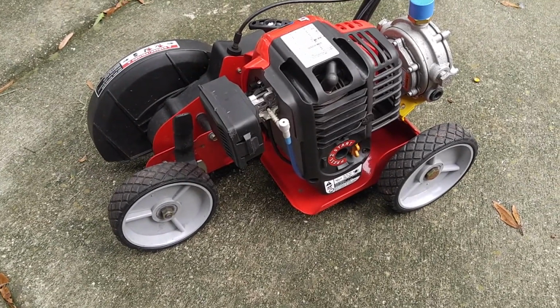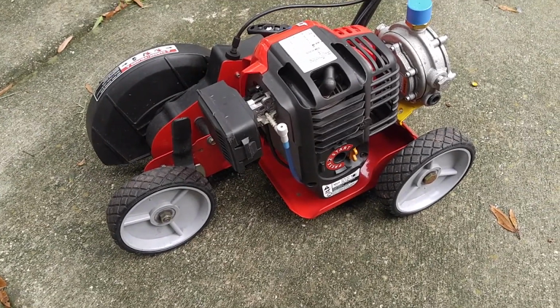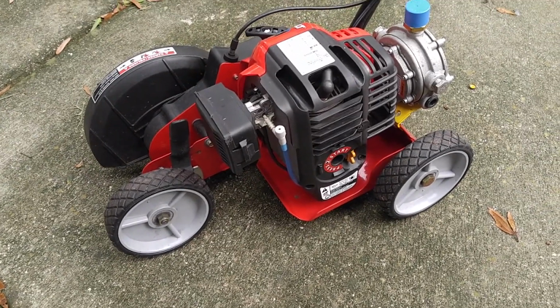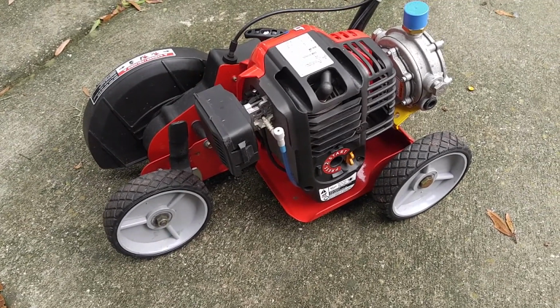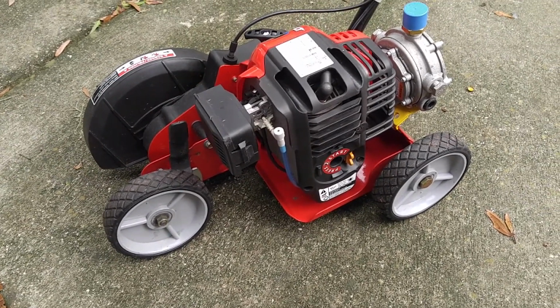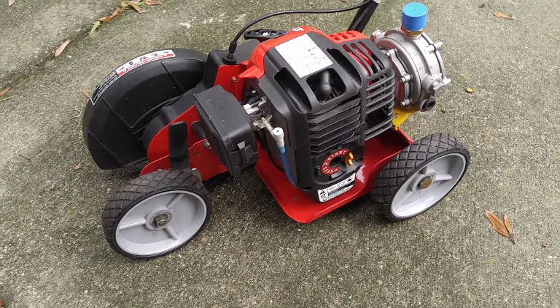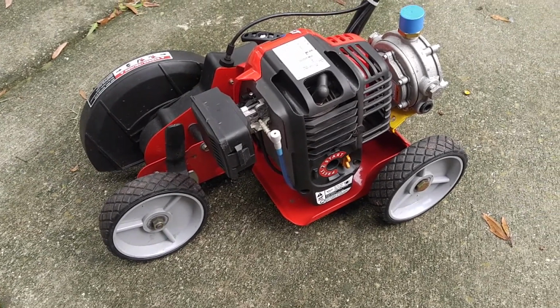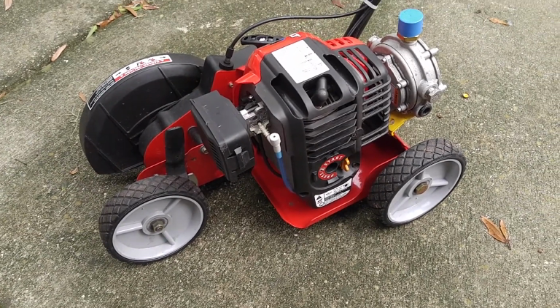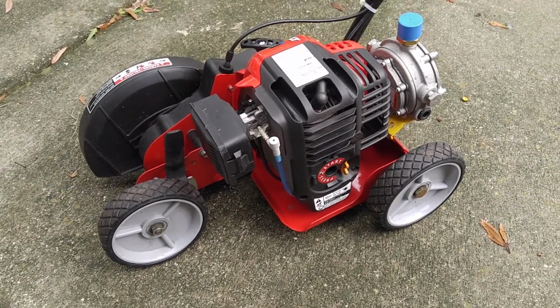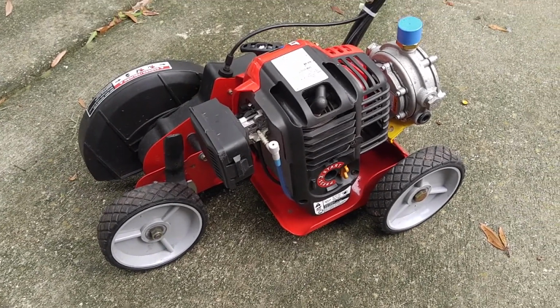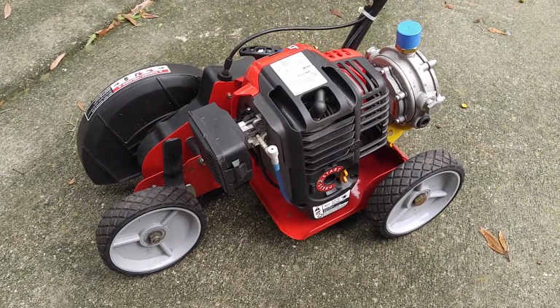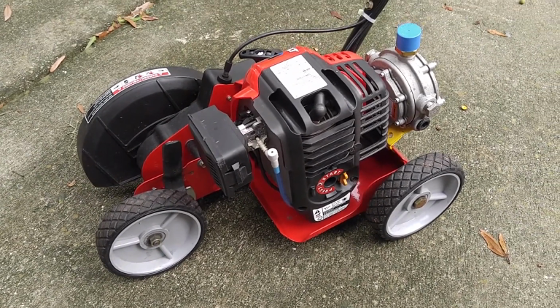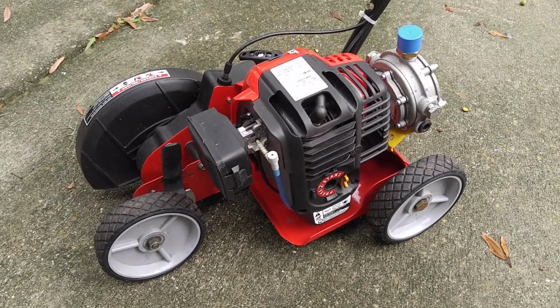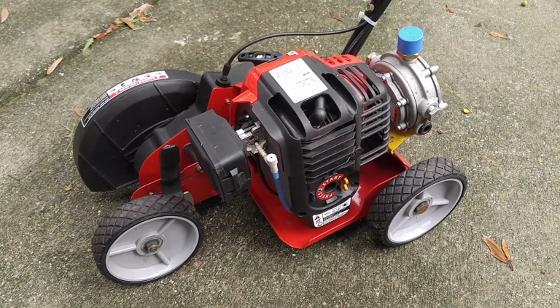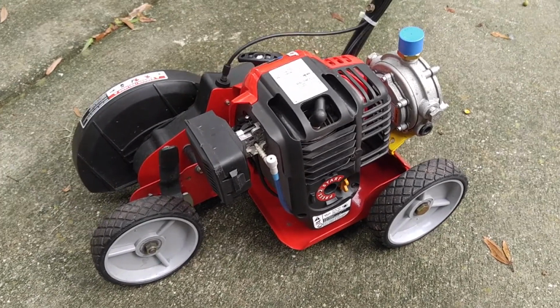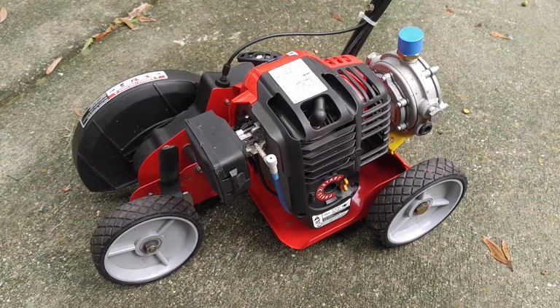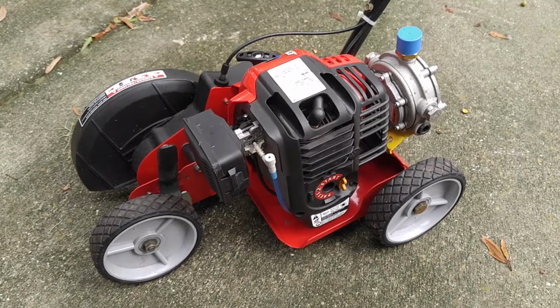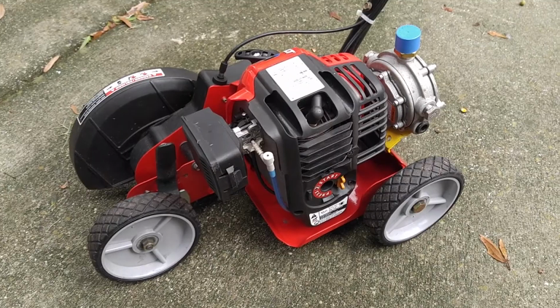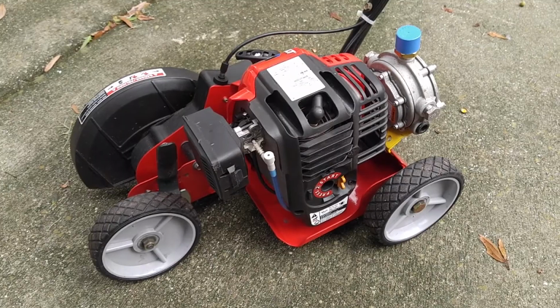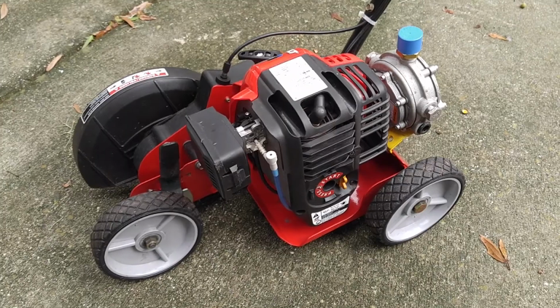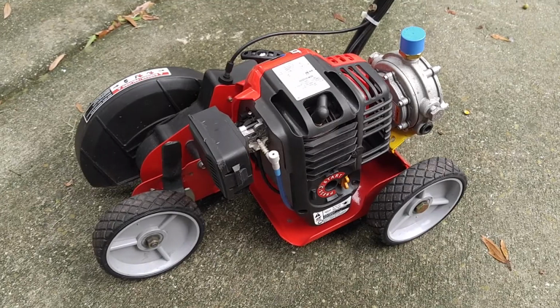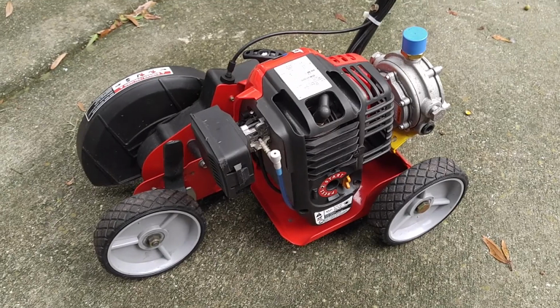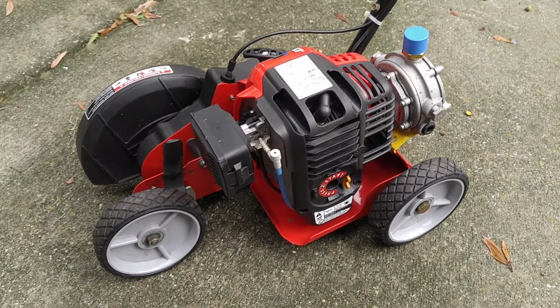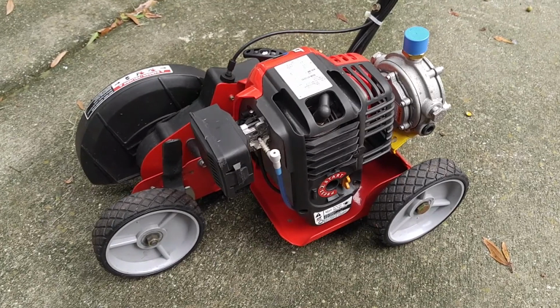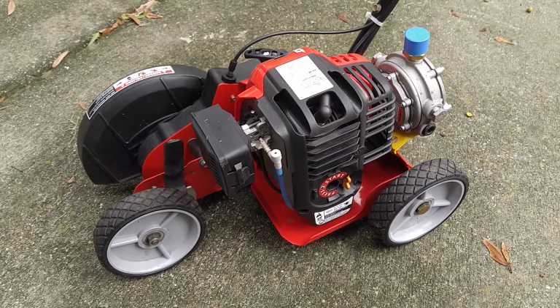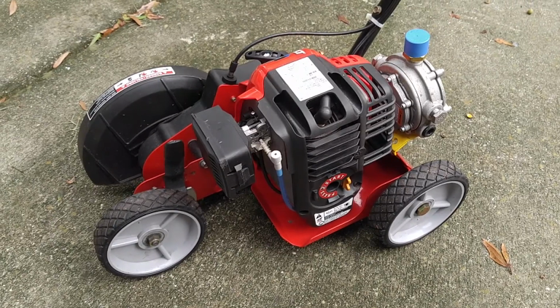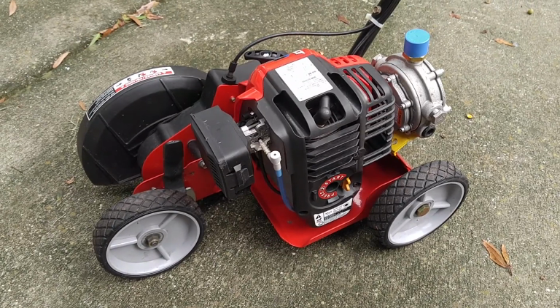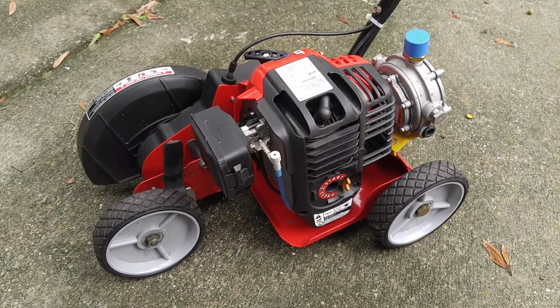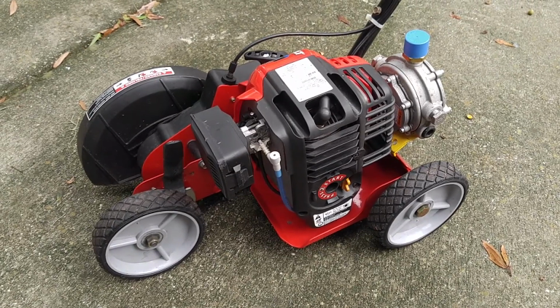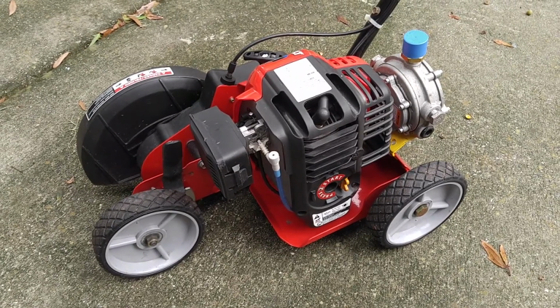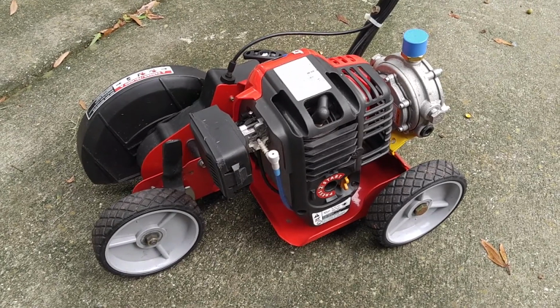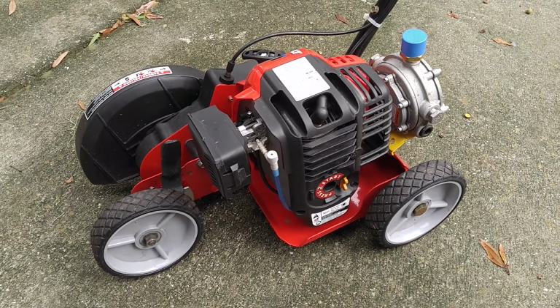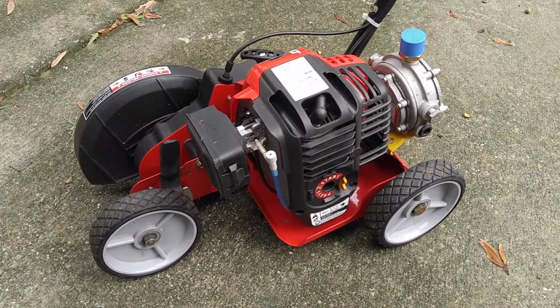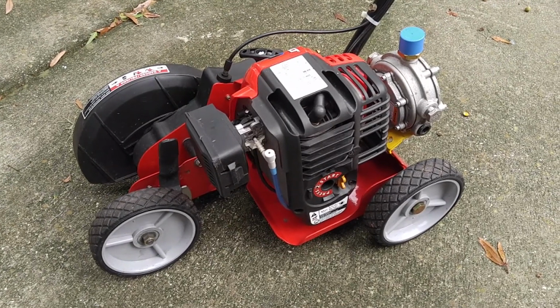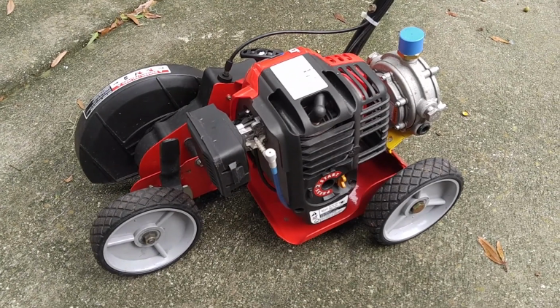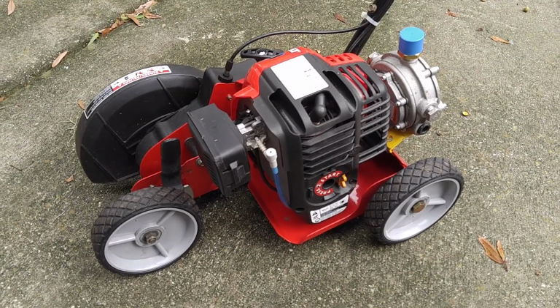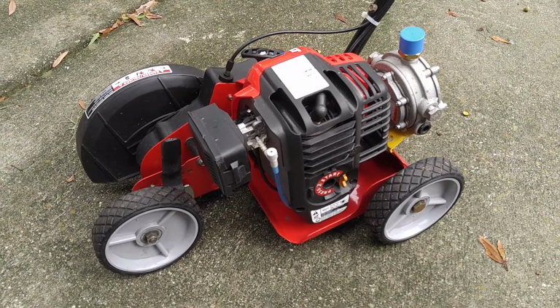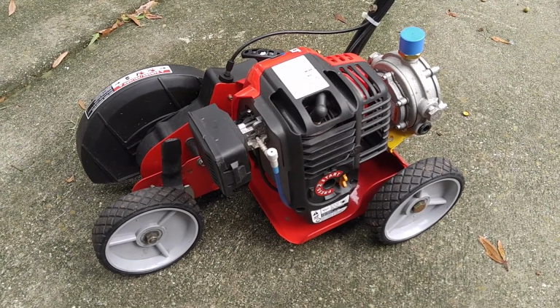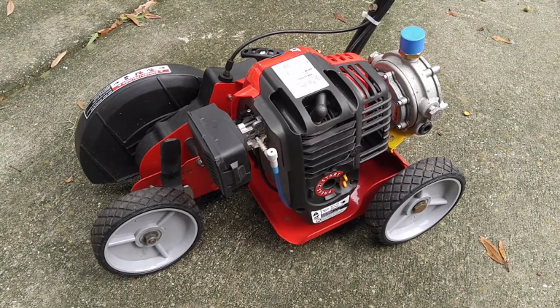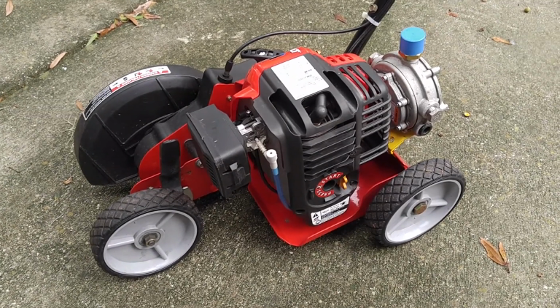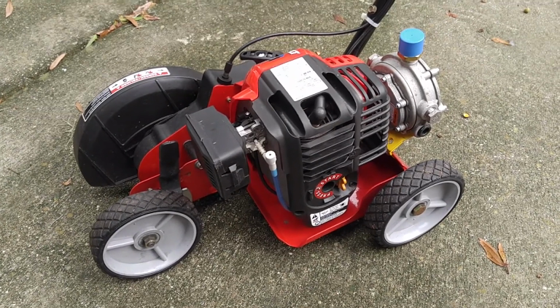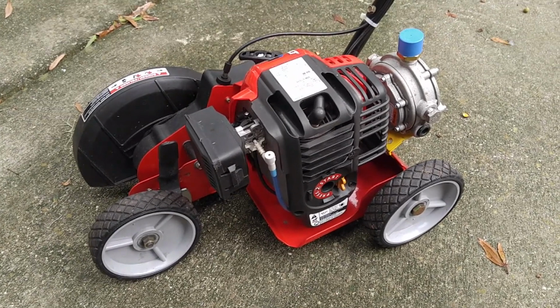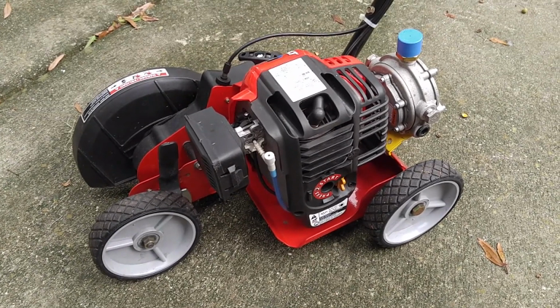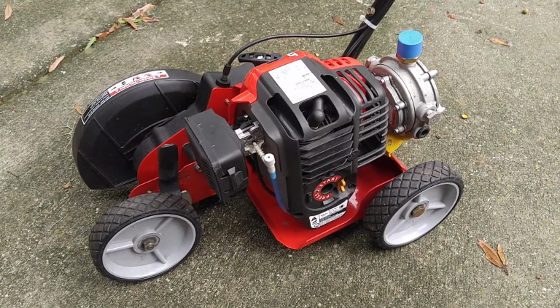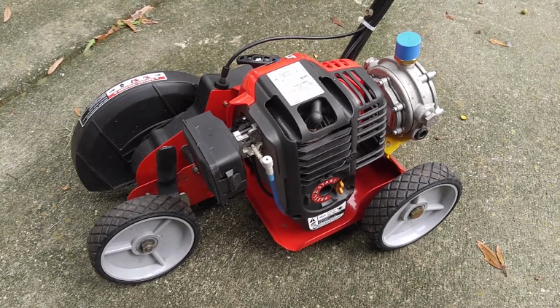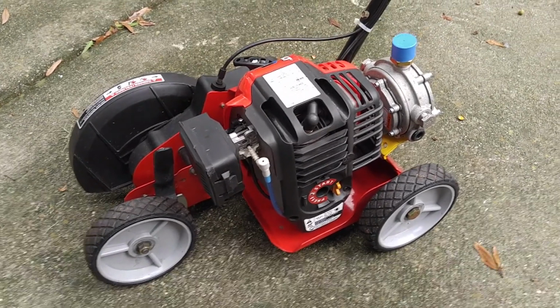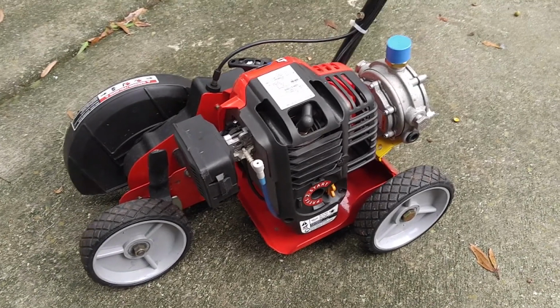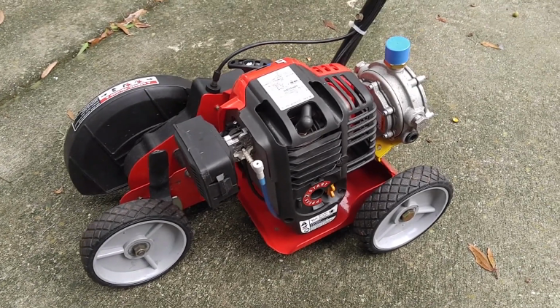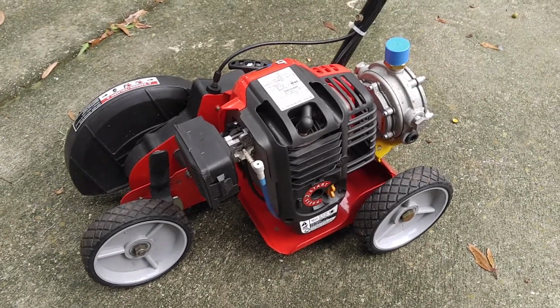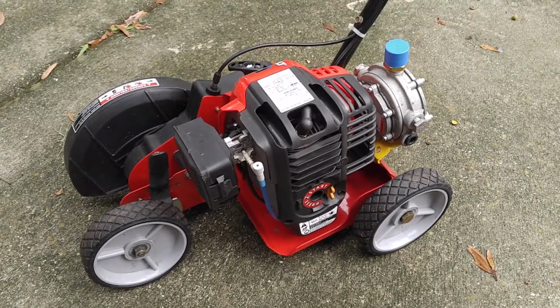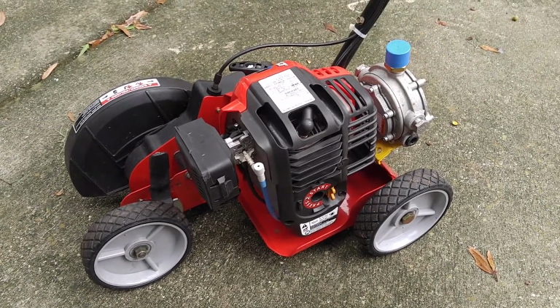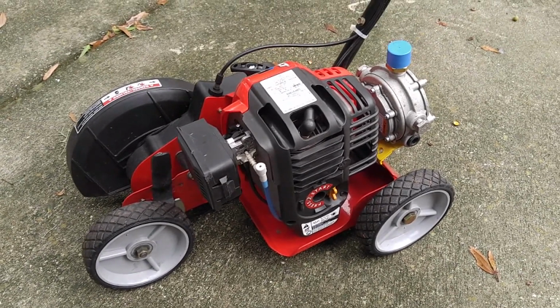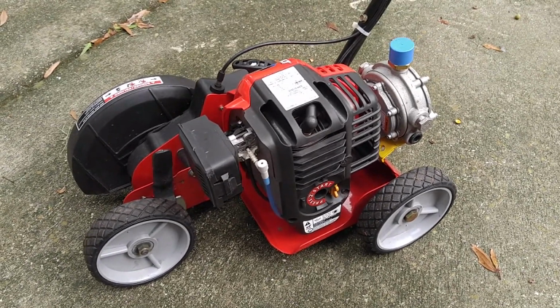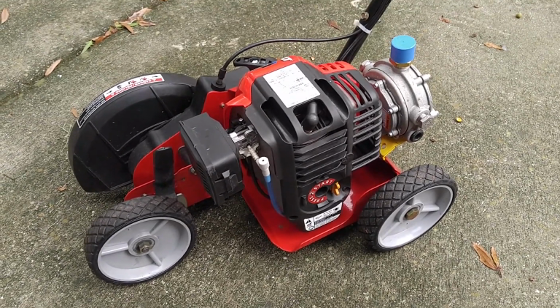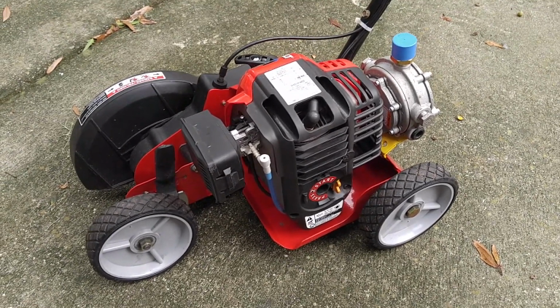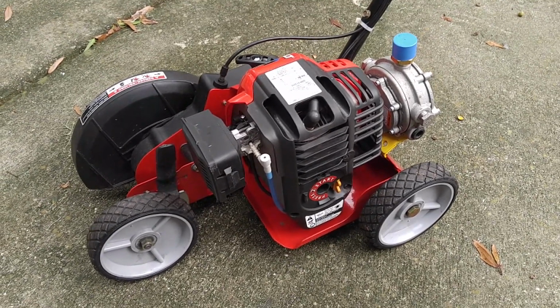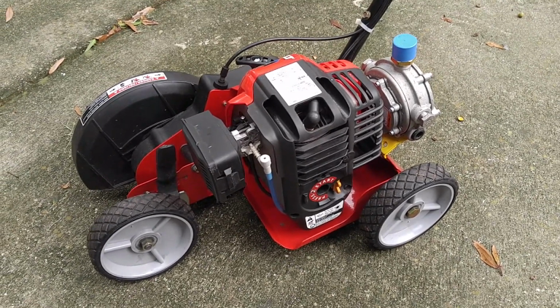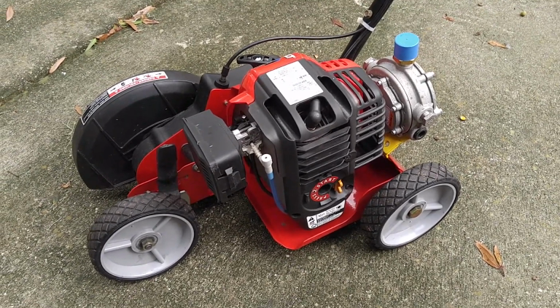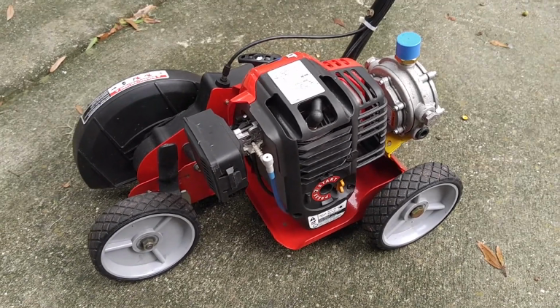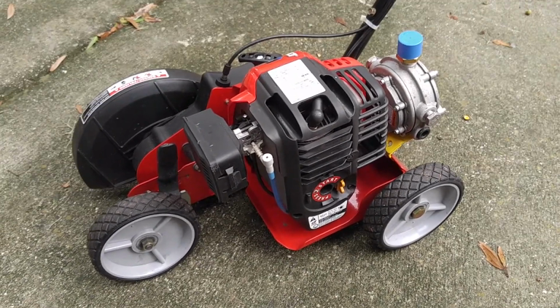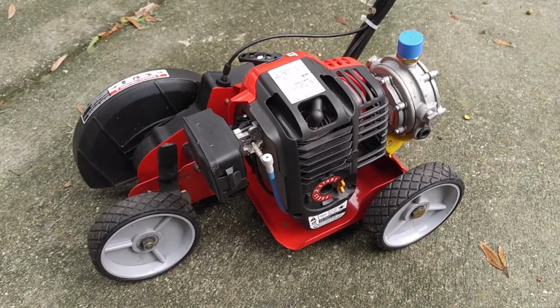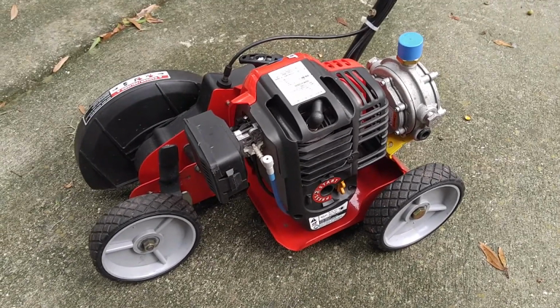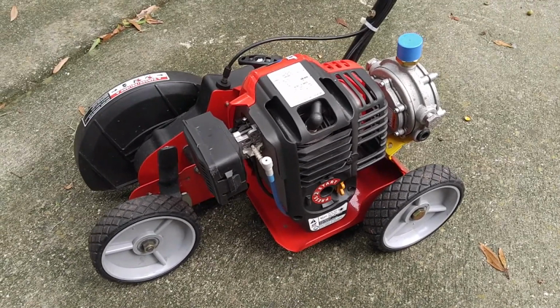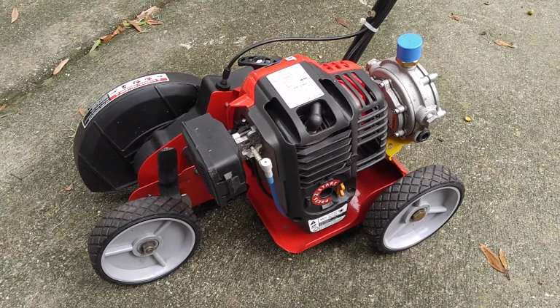I like the propane because it runs a lot smoother and it also runs cleaner. So I'll show you how this thing works.